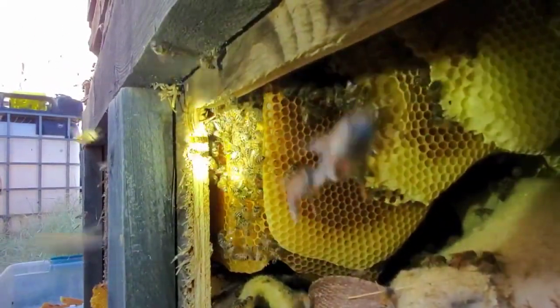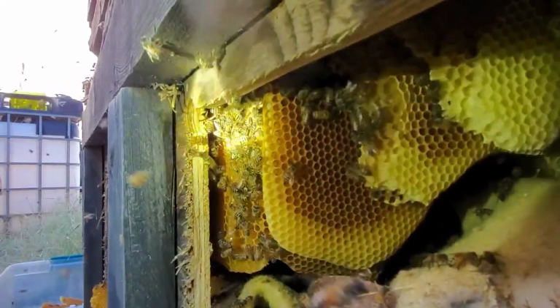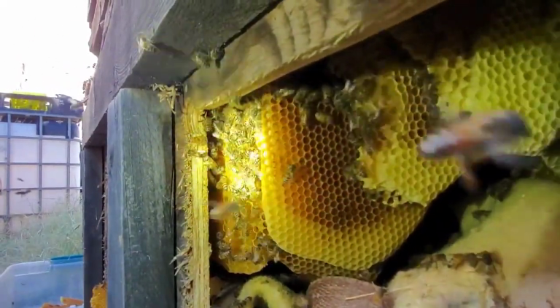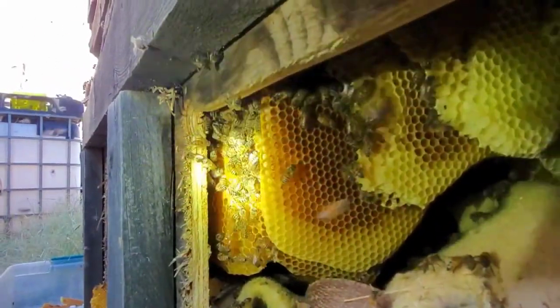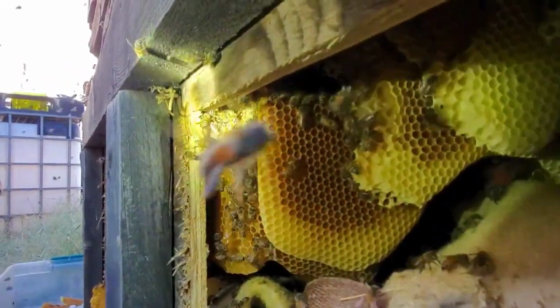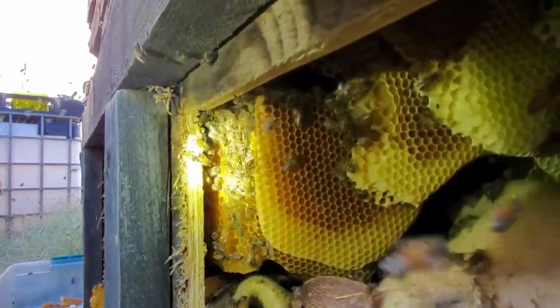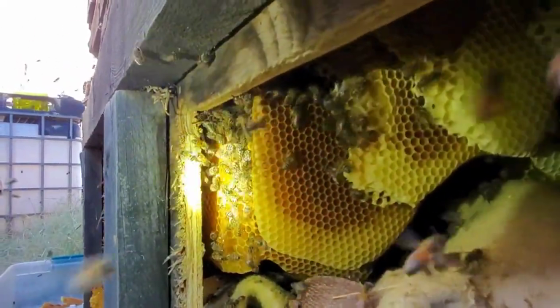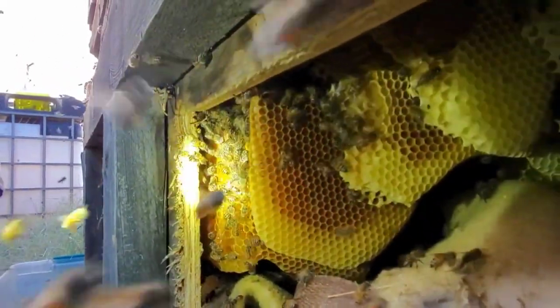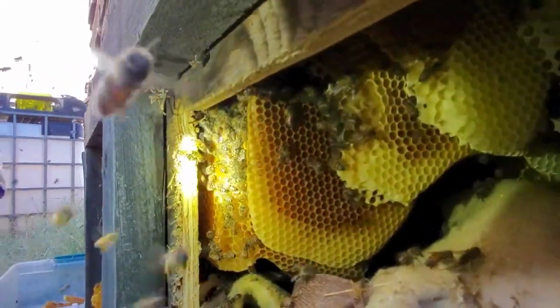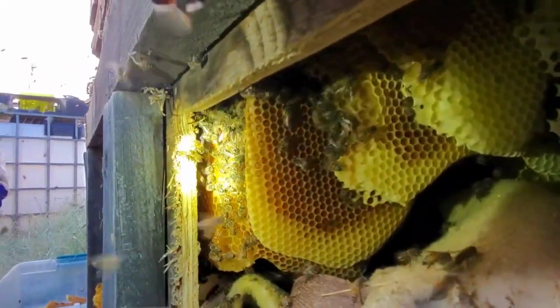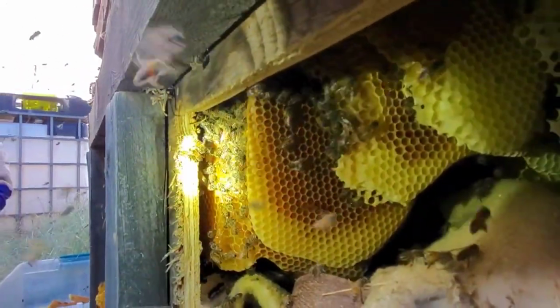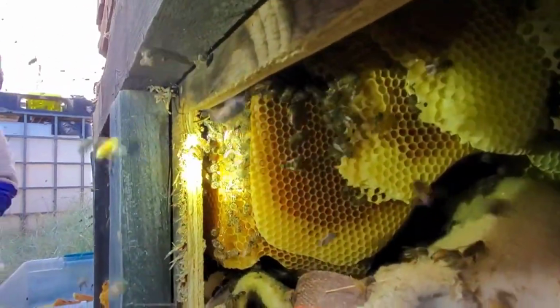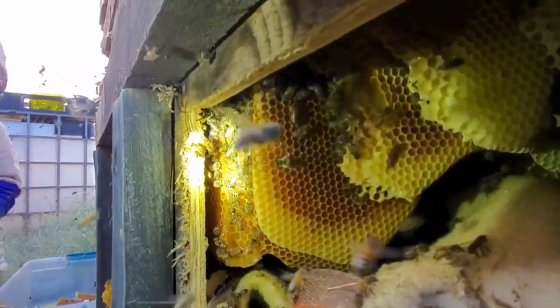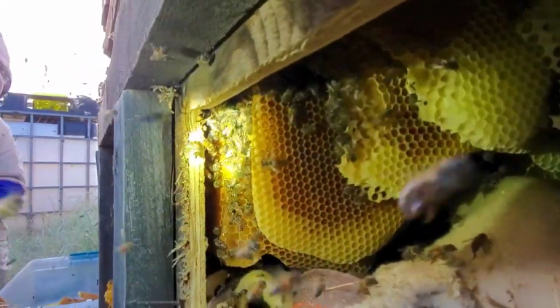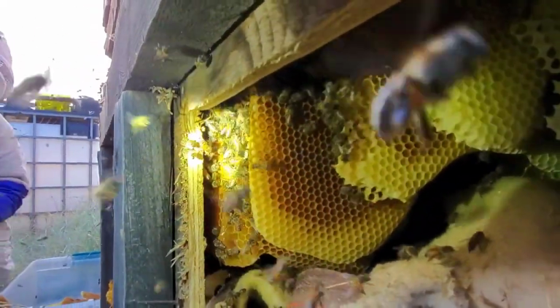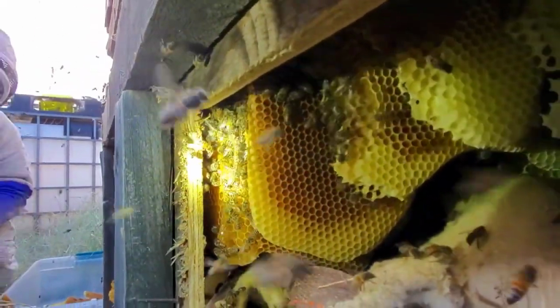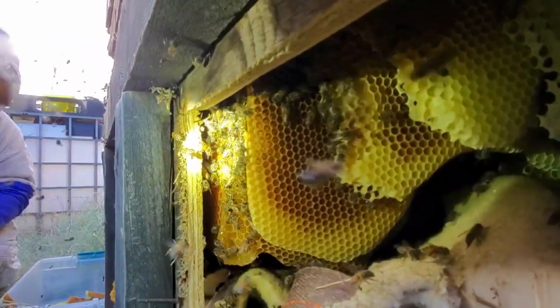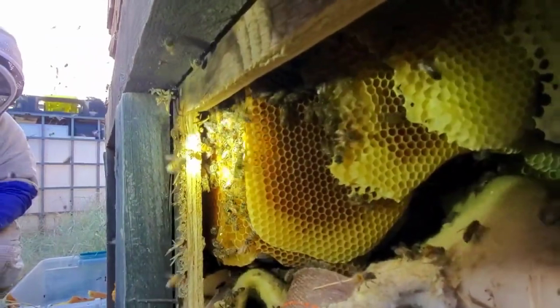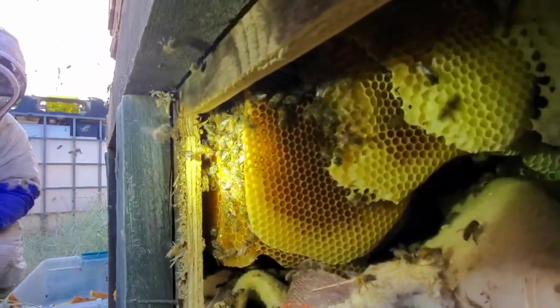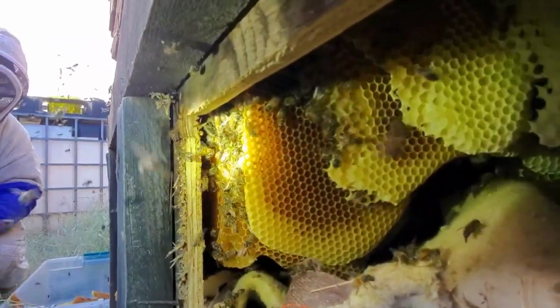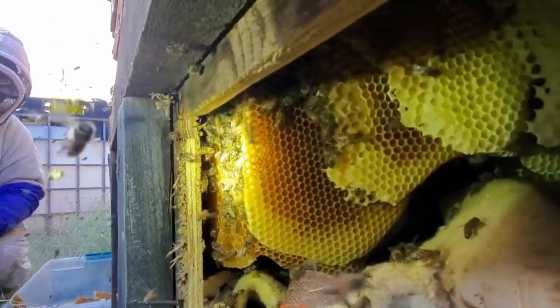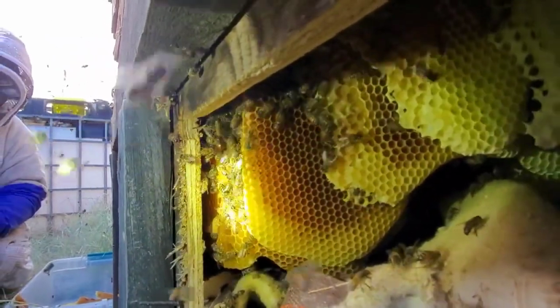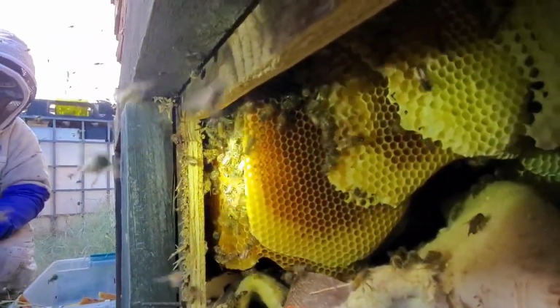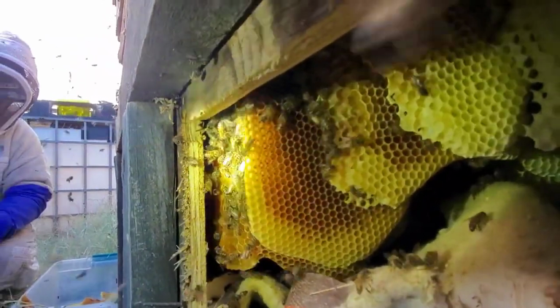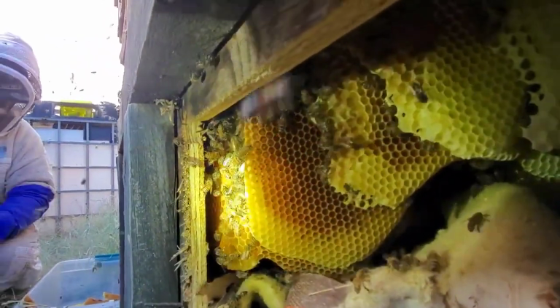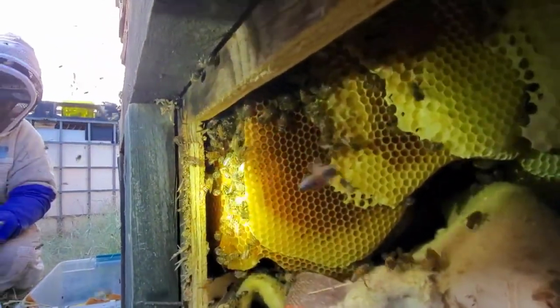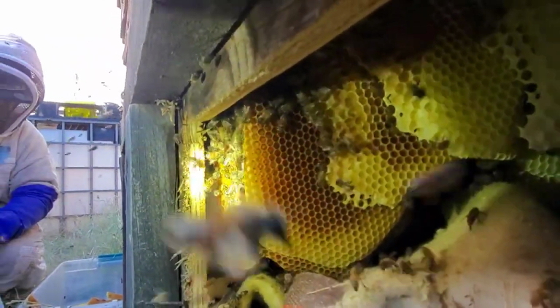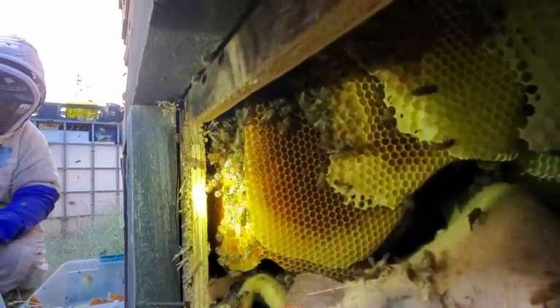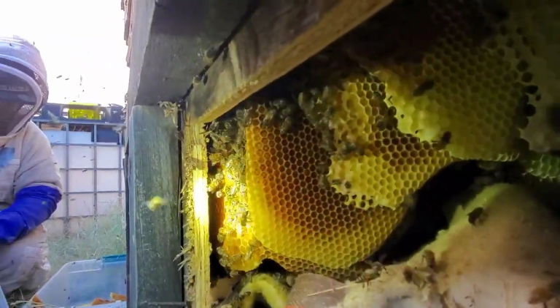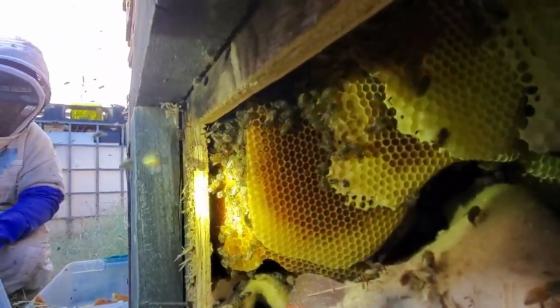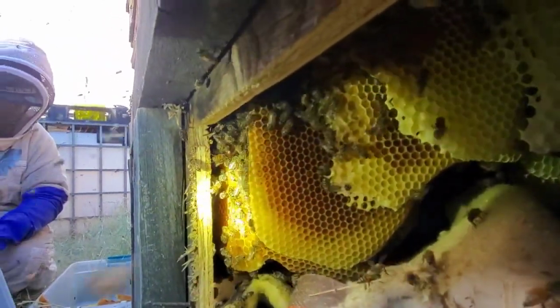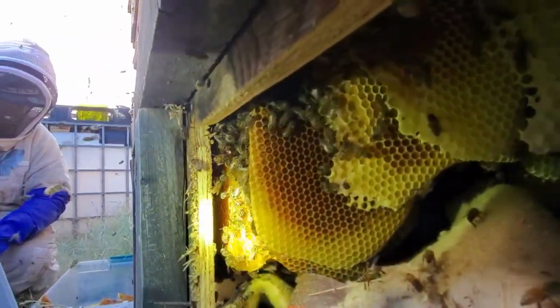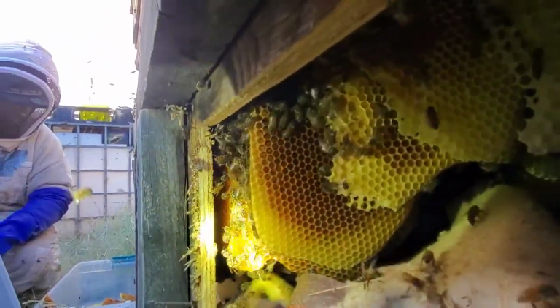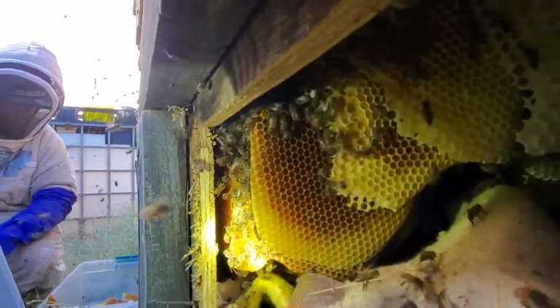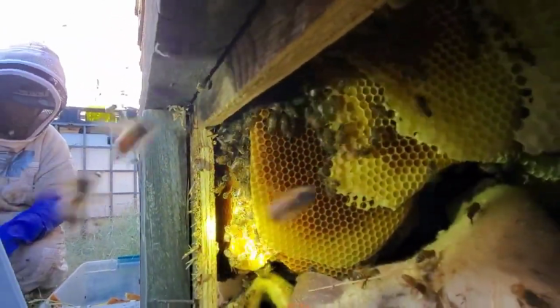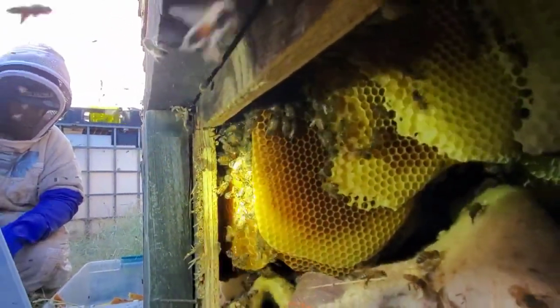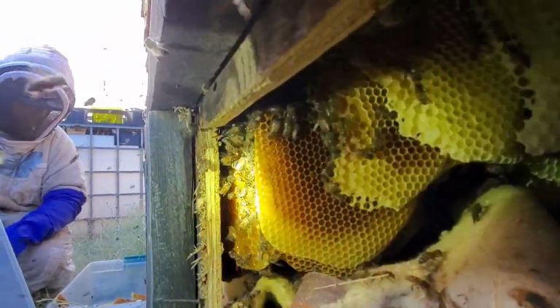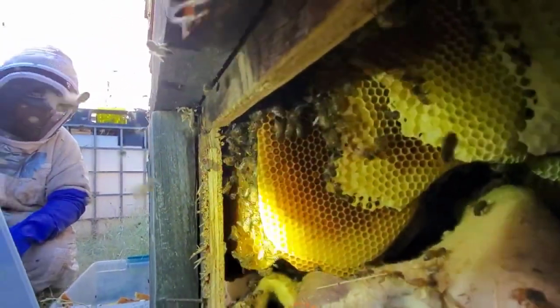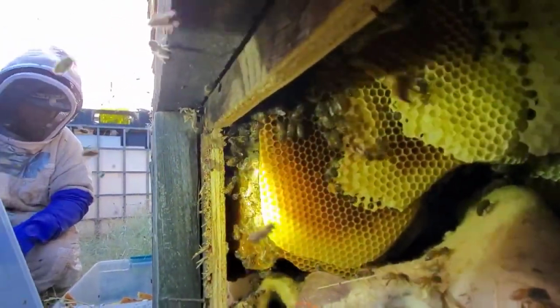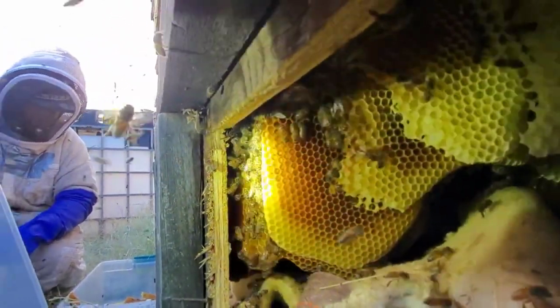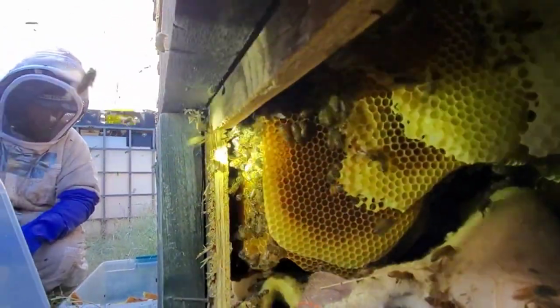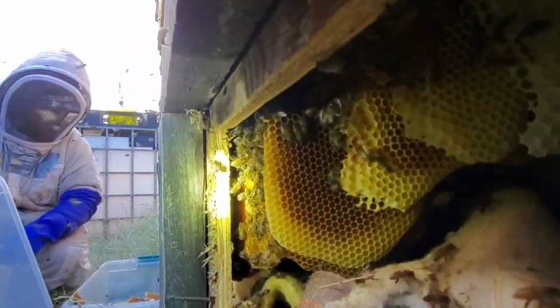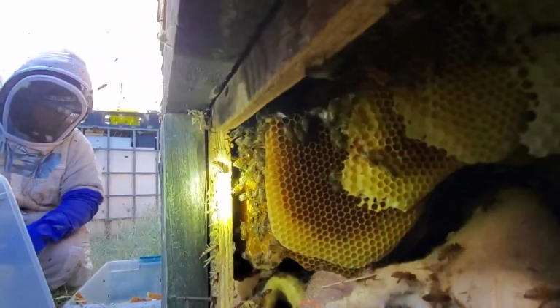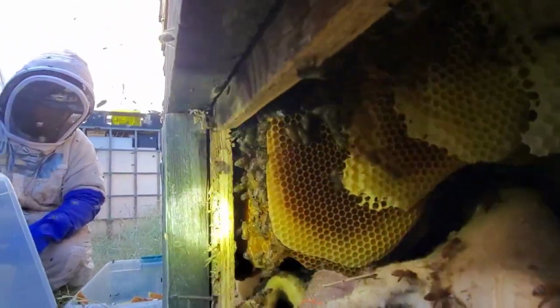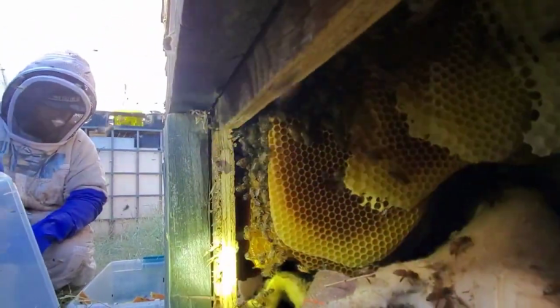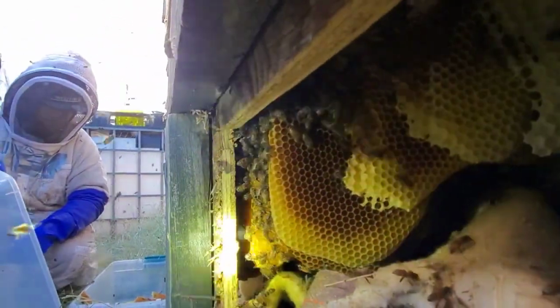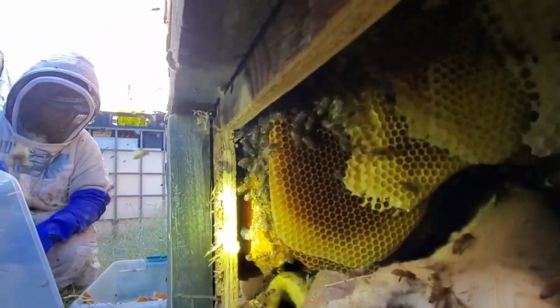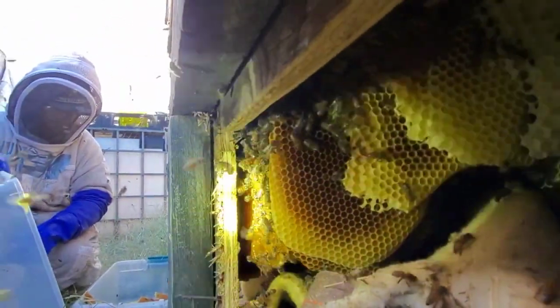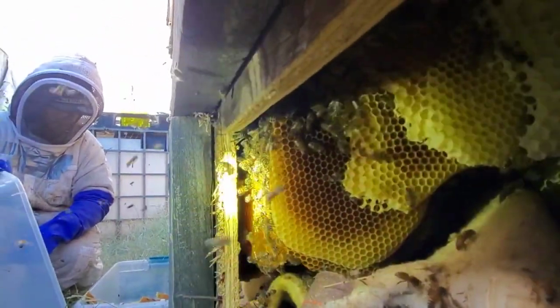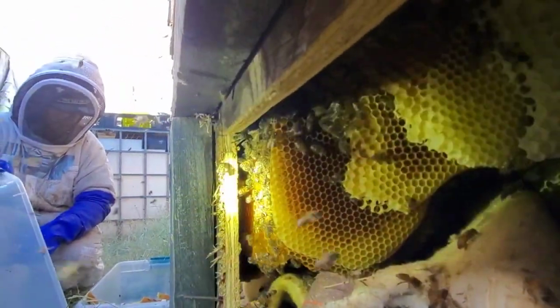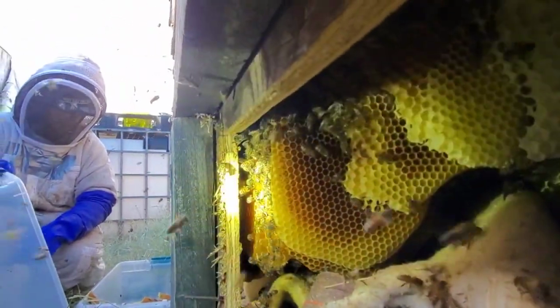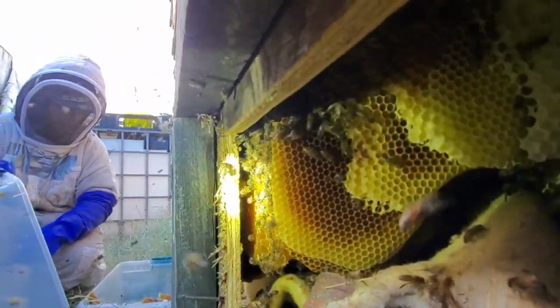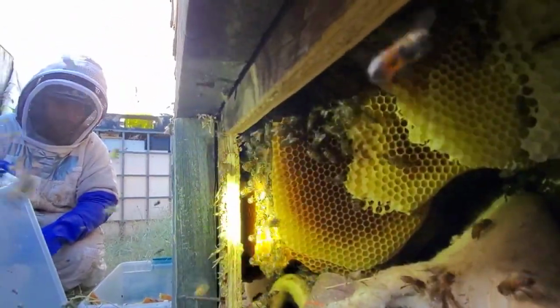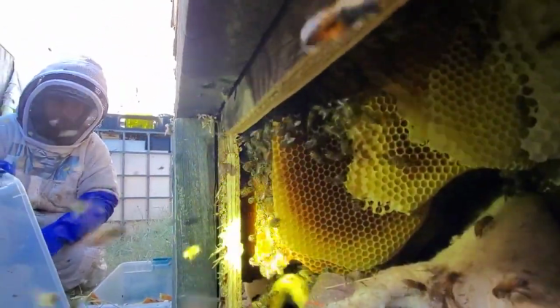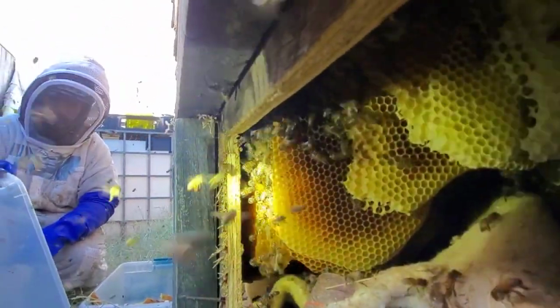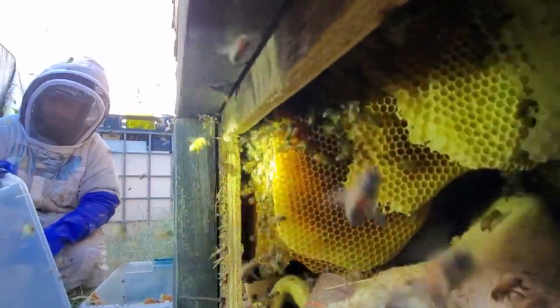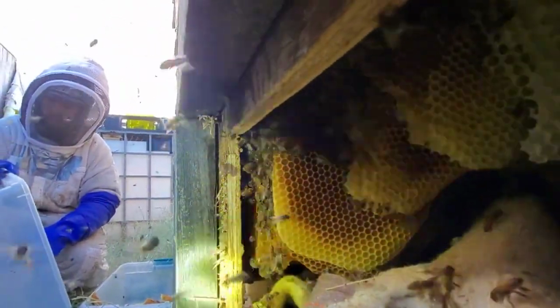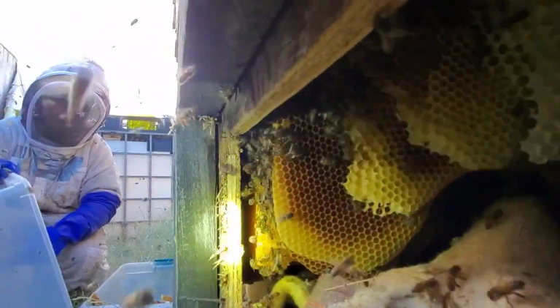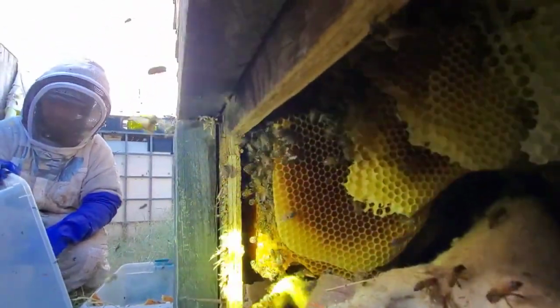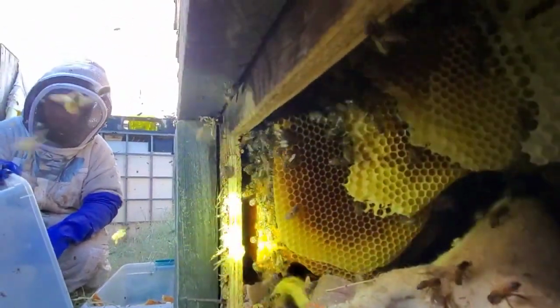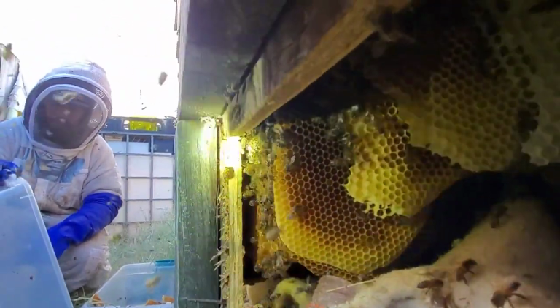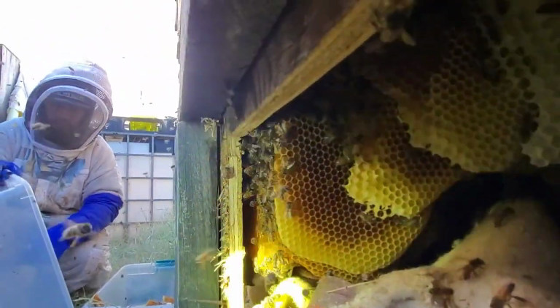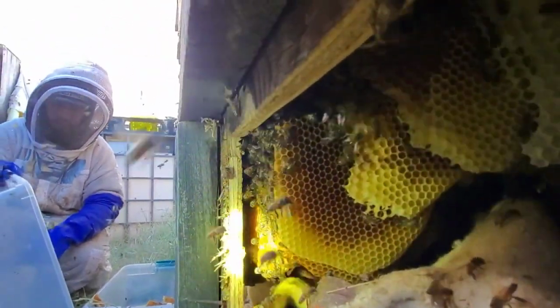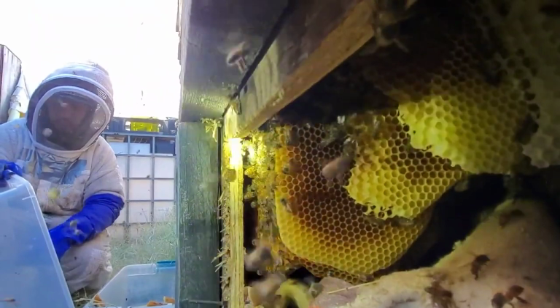We're a huge threat, obviously. So they are gorging themselves on honey in case they can leave and go start a new hive somewhere else. Well, that ain't gonna happen because we're going to interrupt their little fest right now.